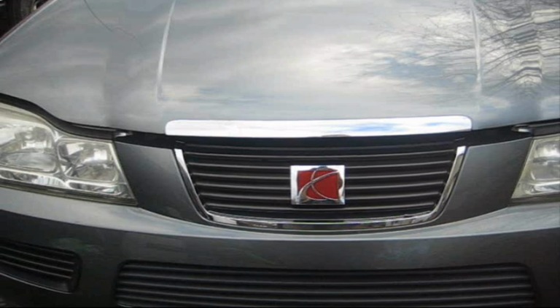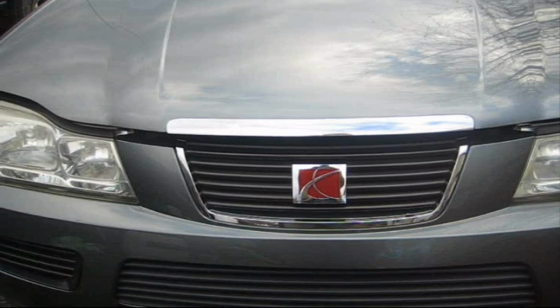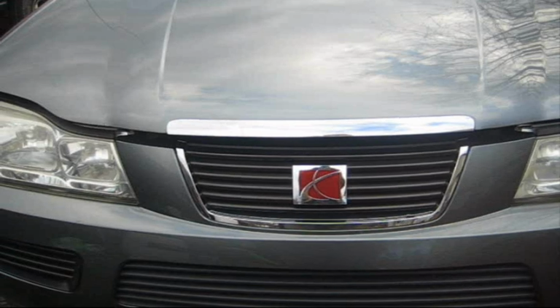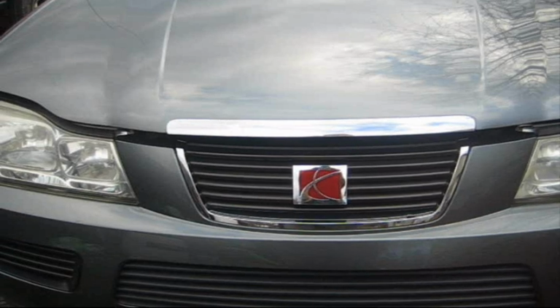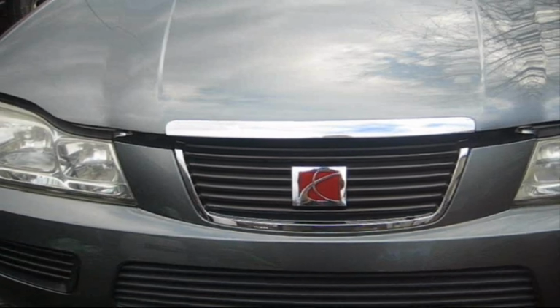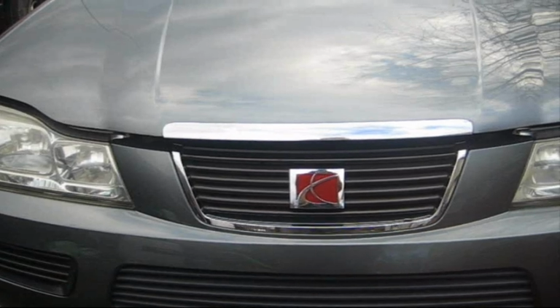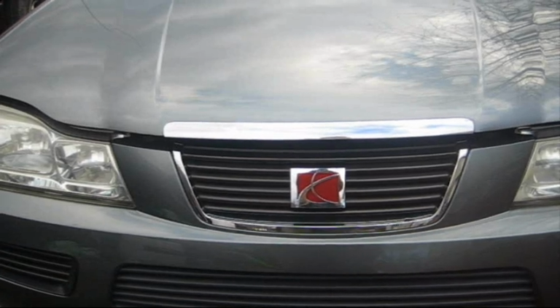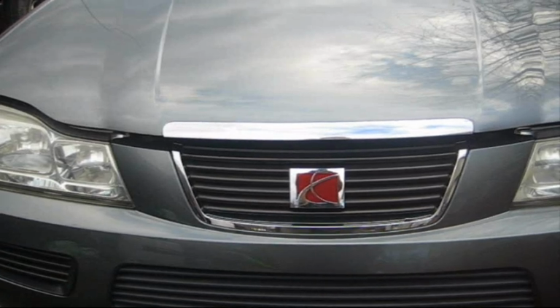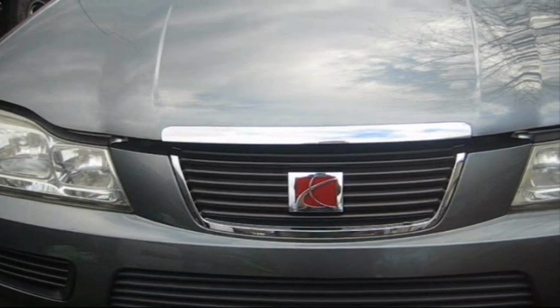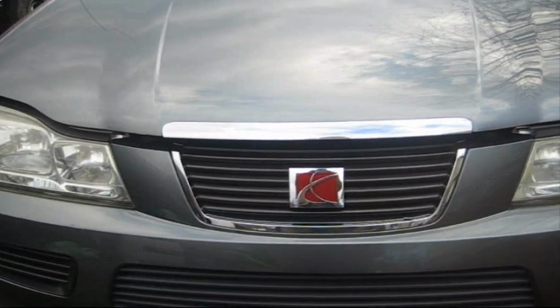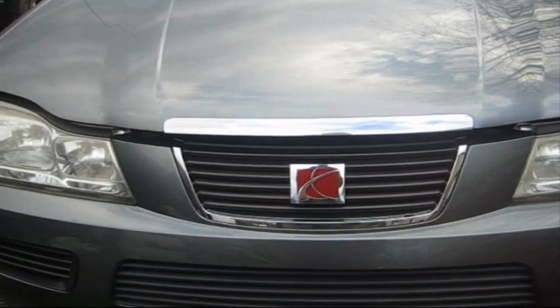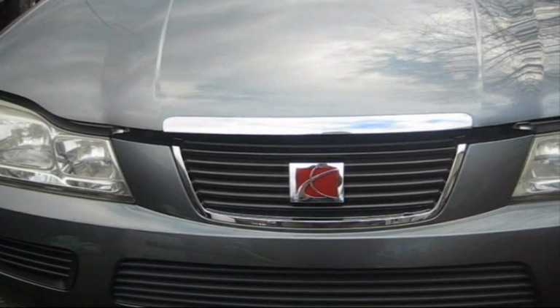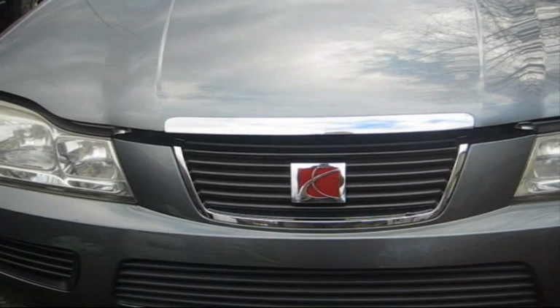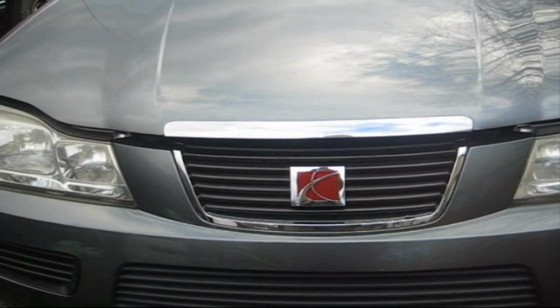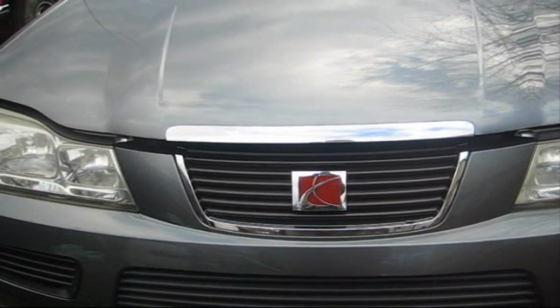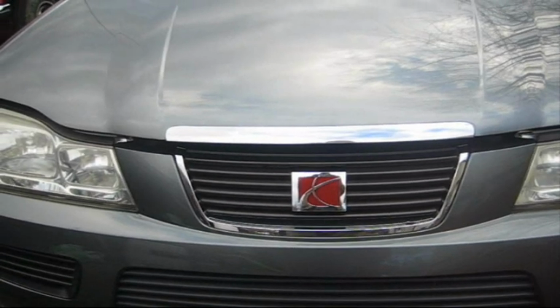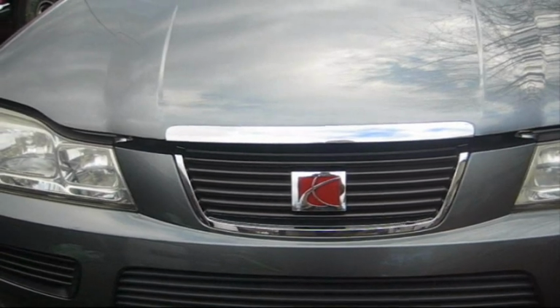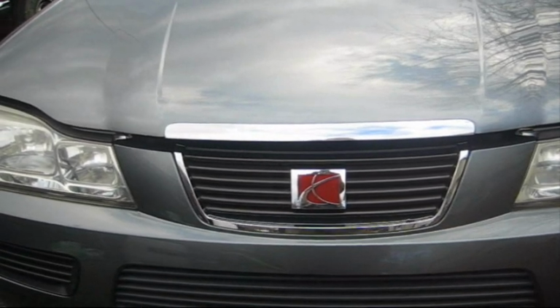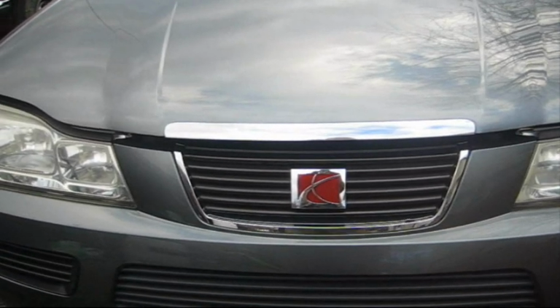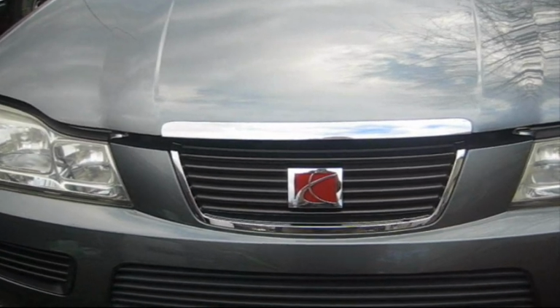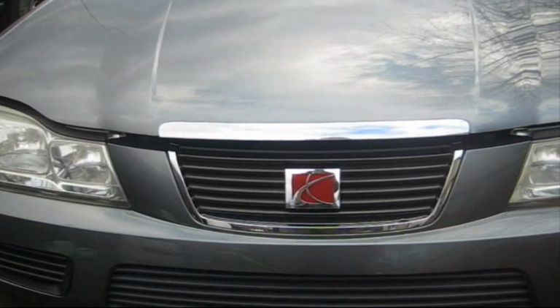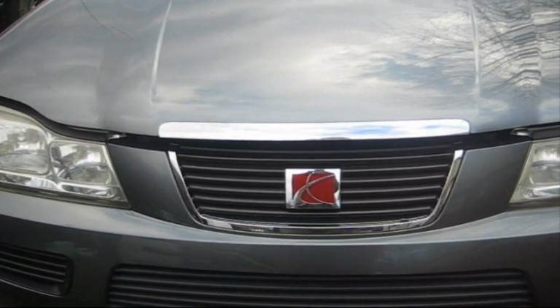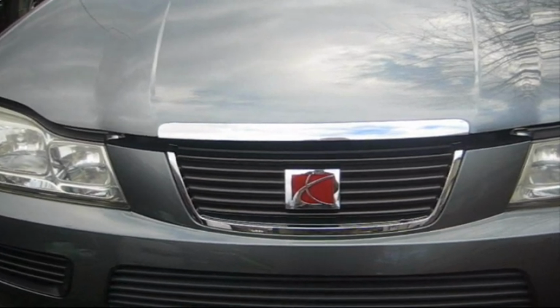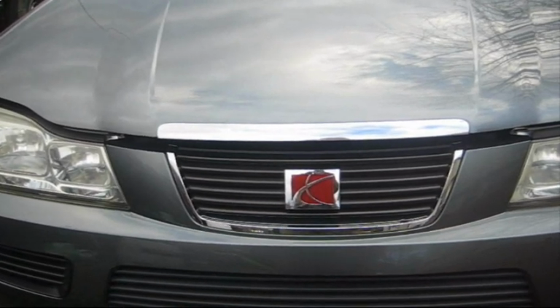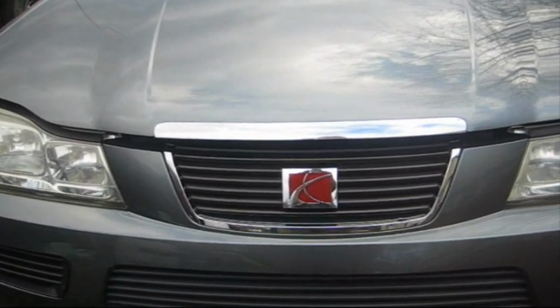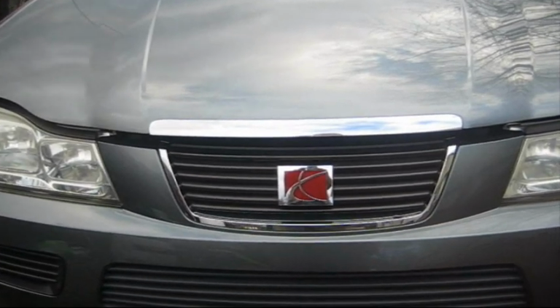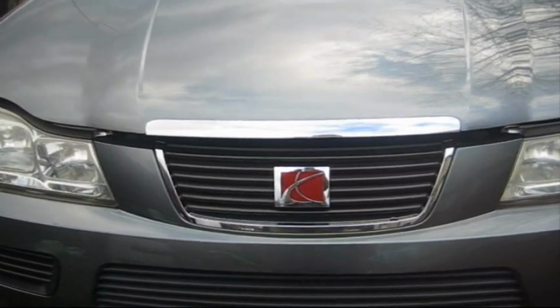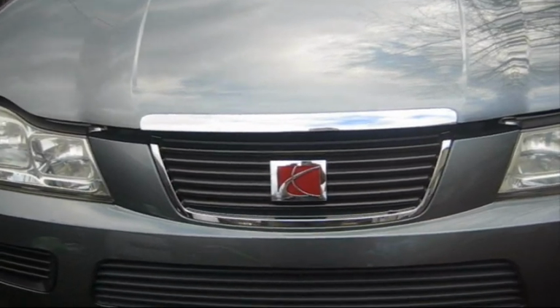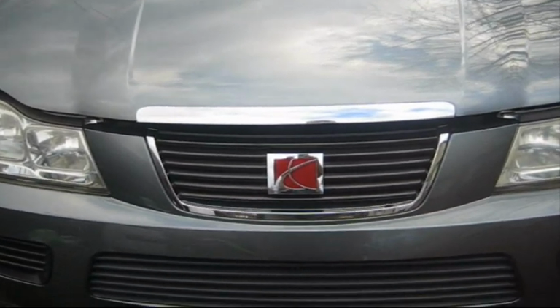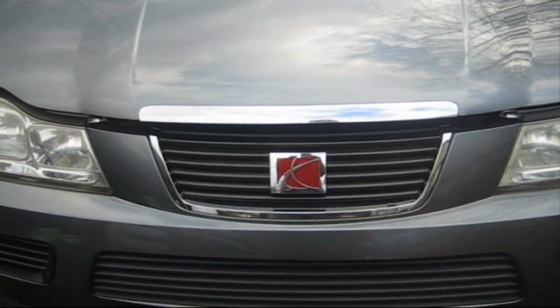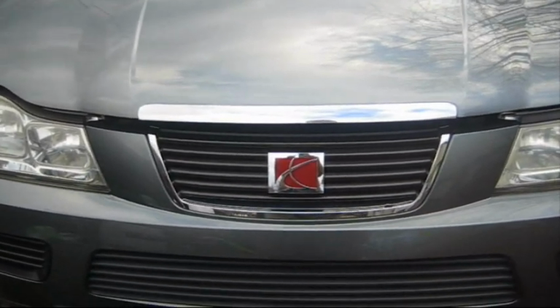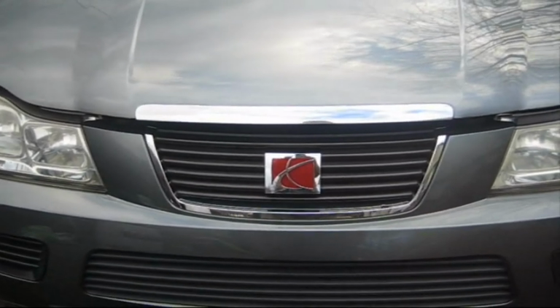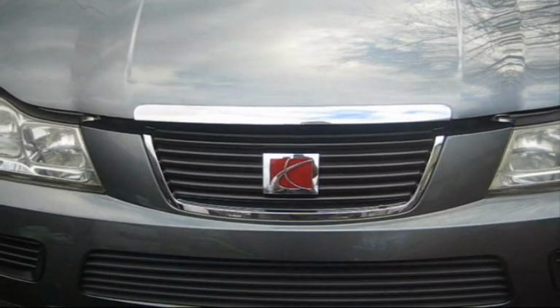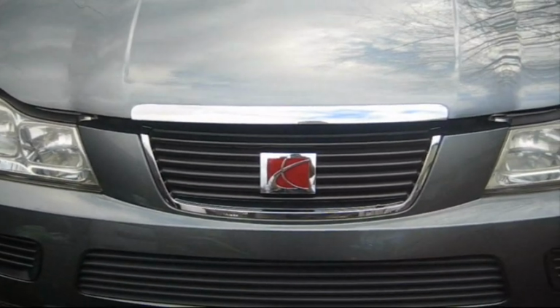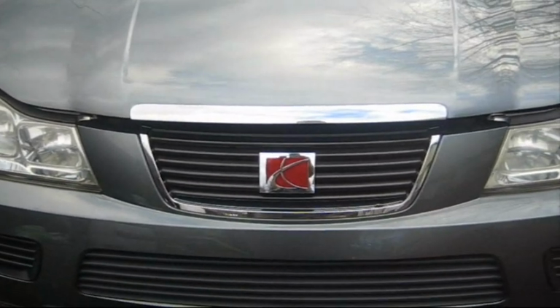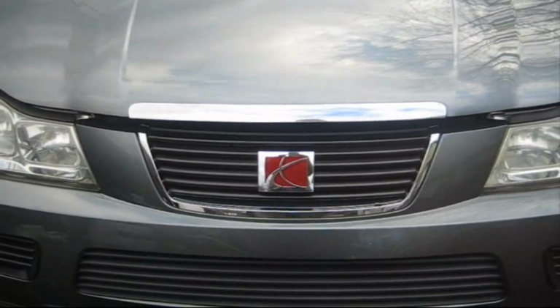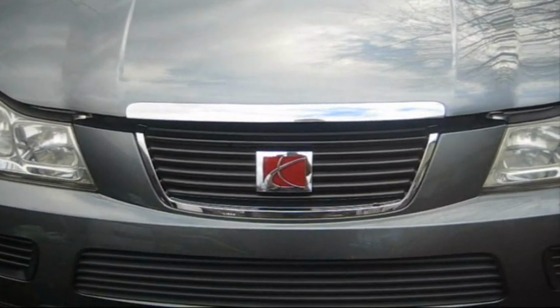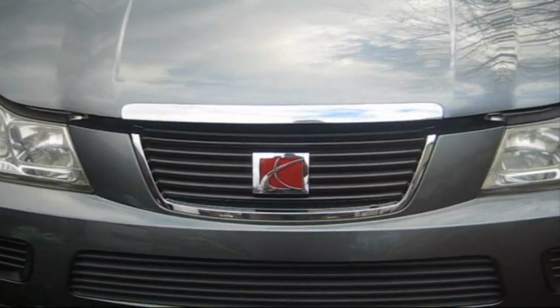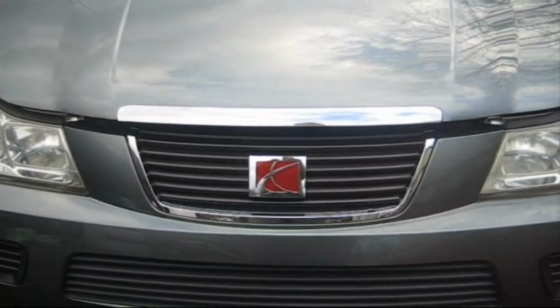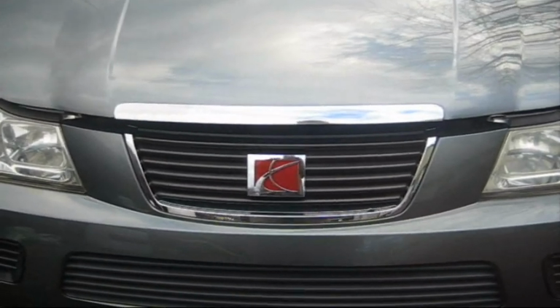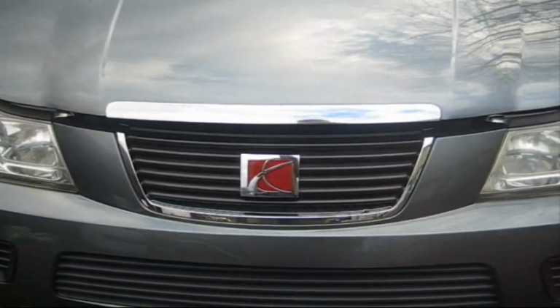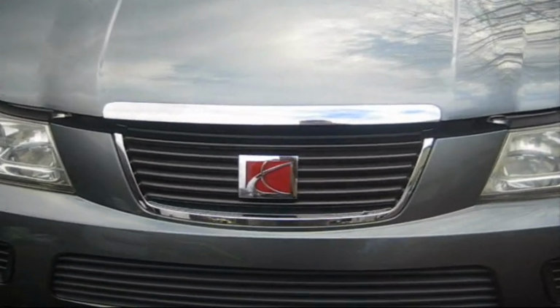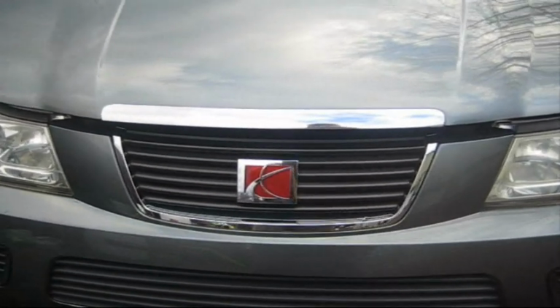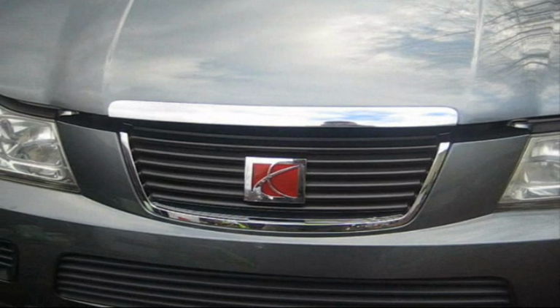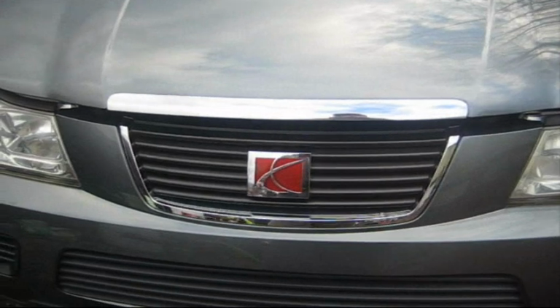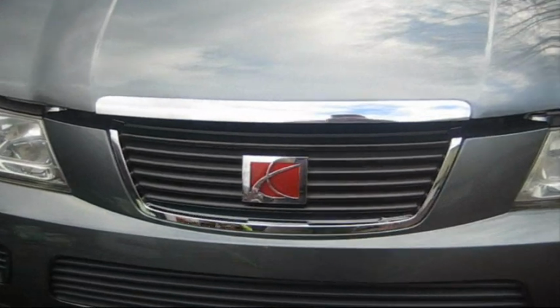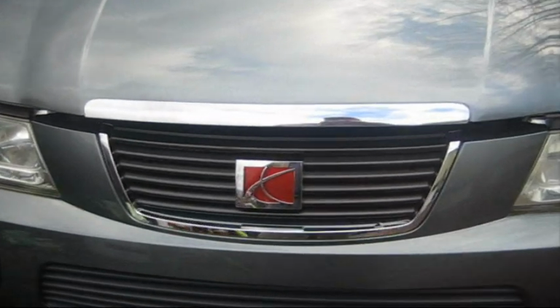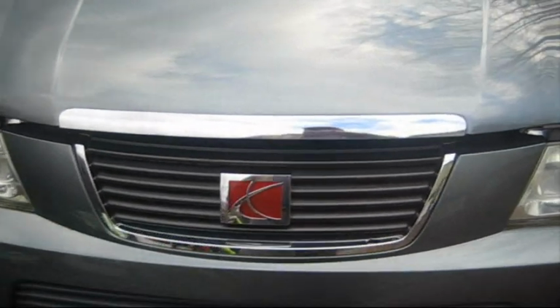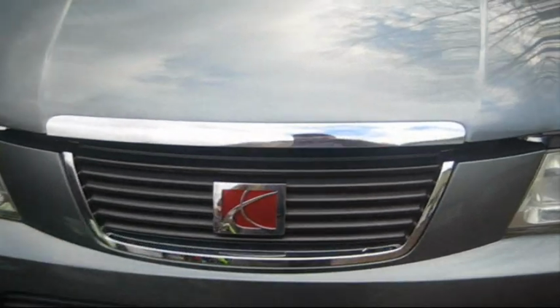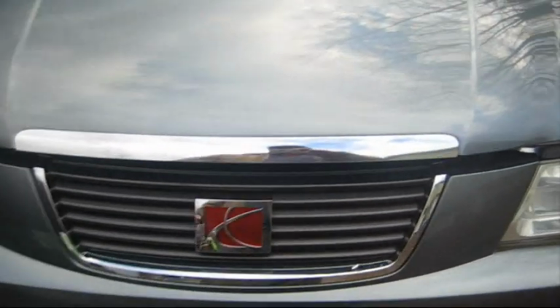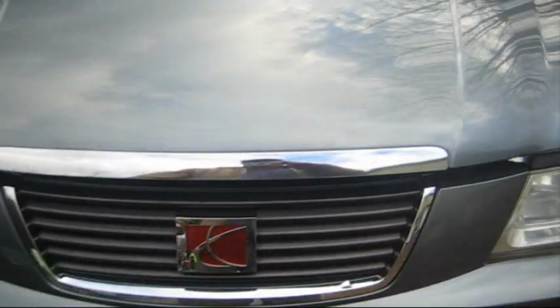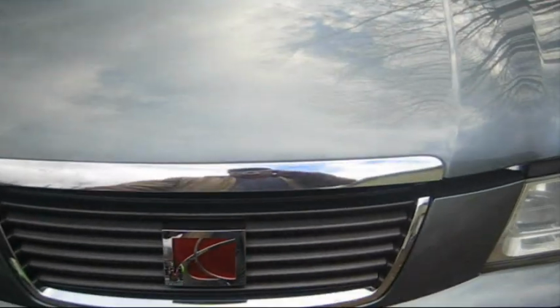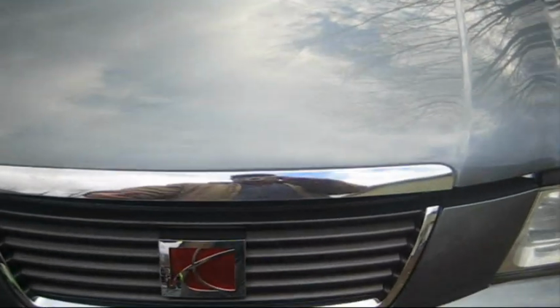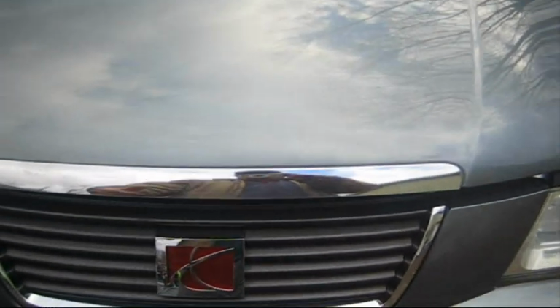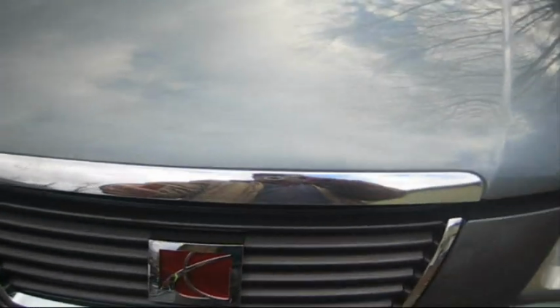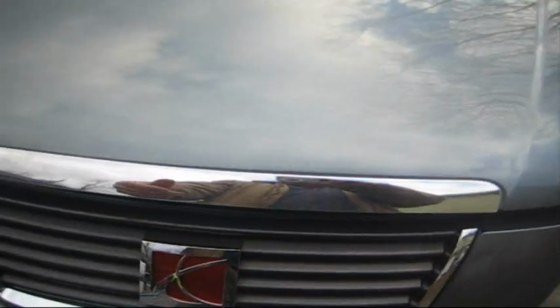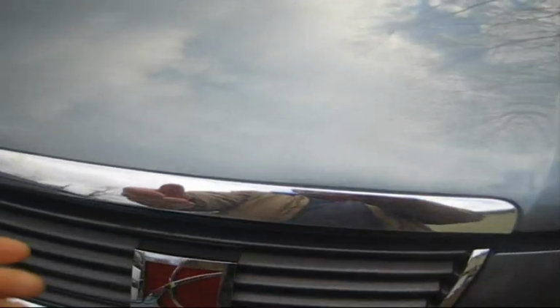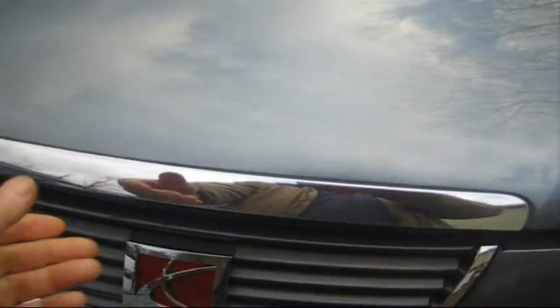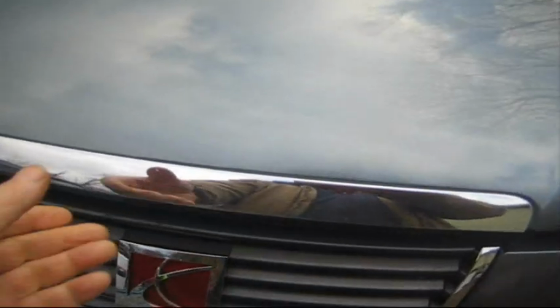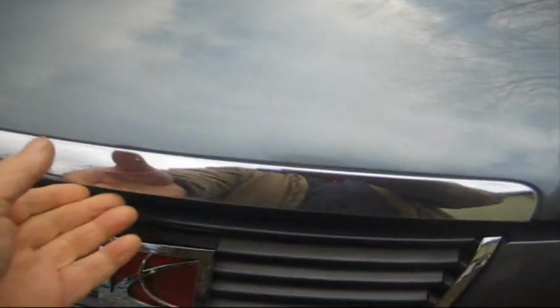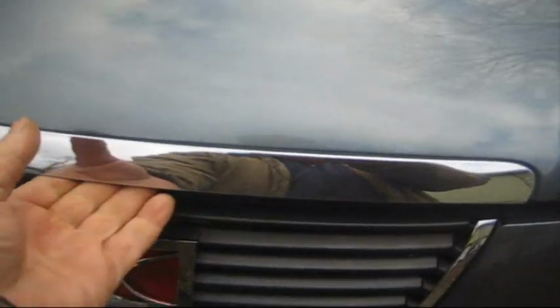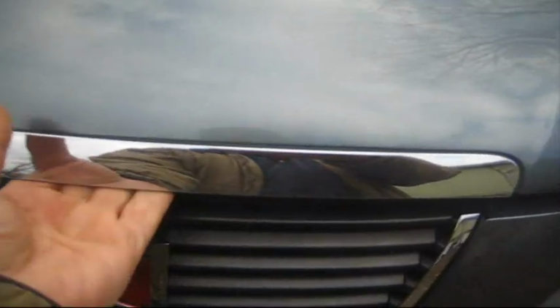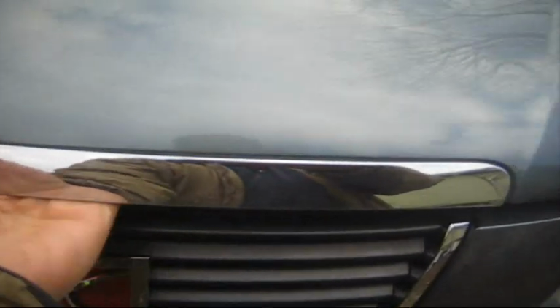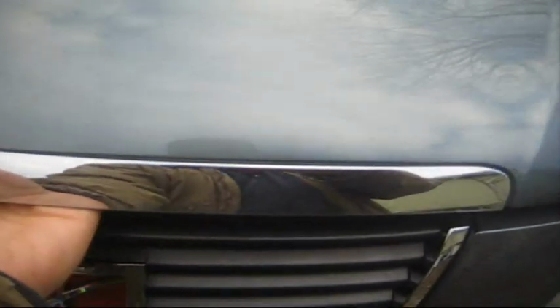Hi tubers and welcome back. Today's project is the Saturn Vue, a 2006 with a bad alternator.